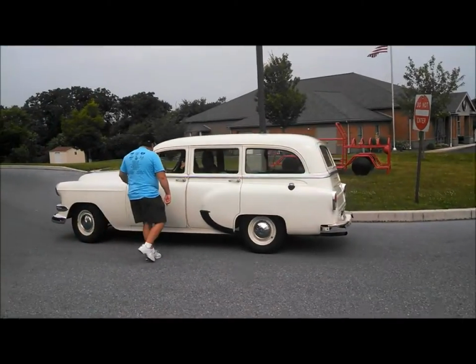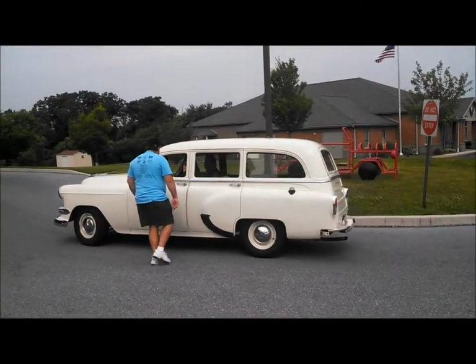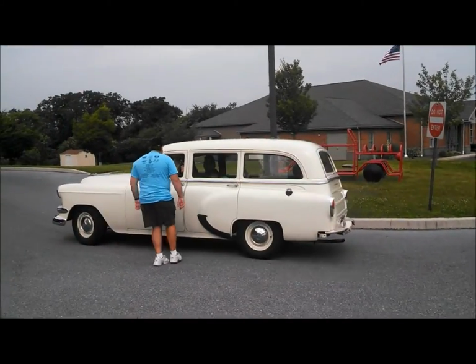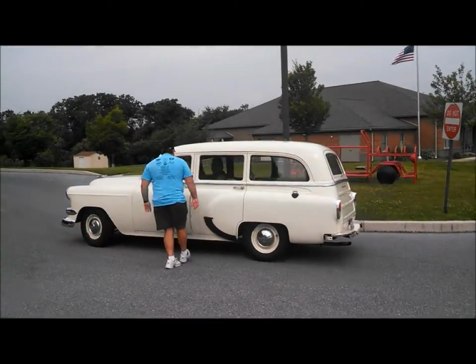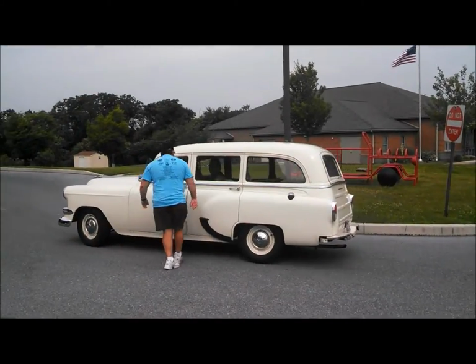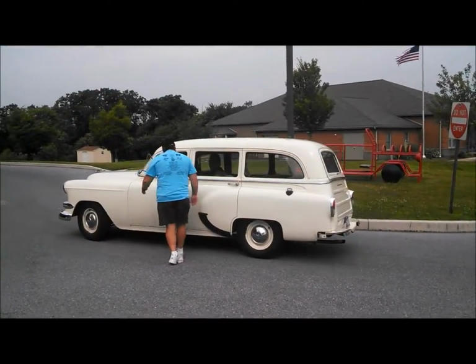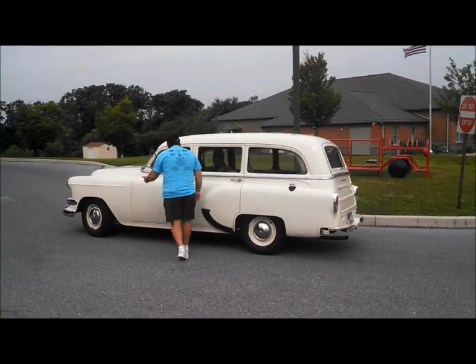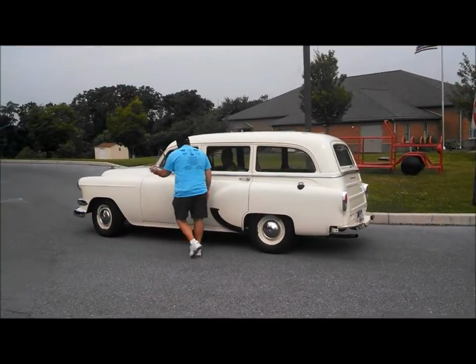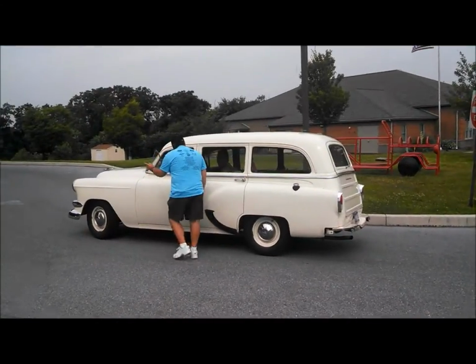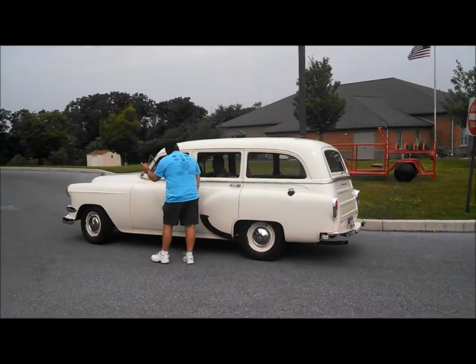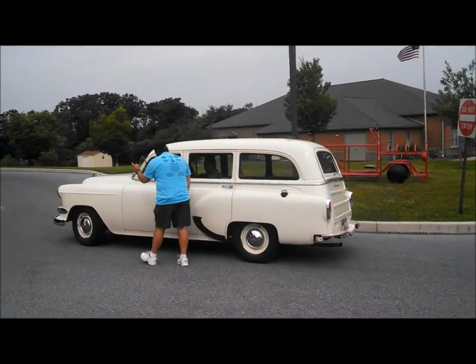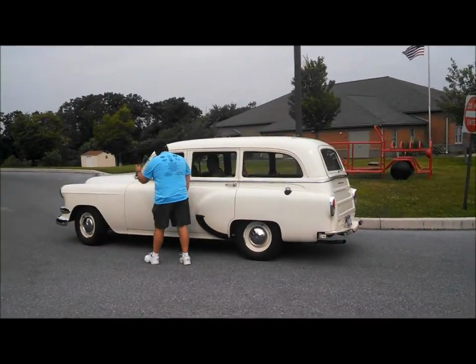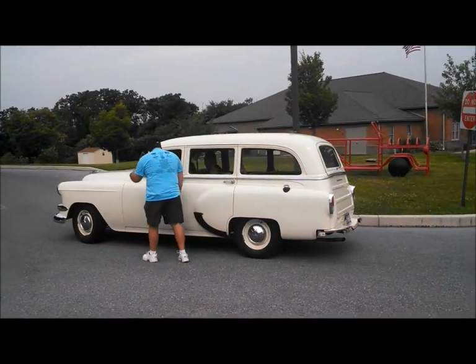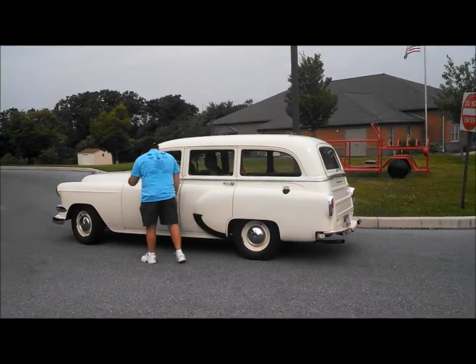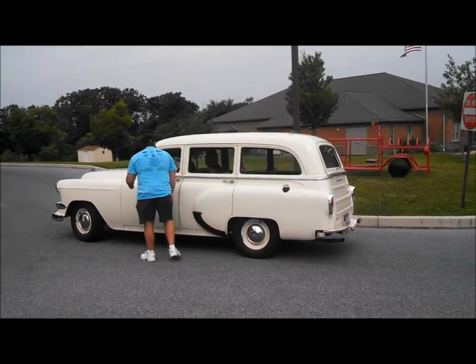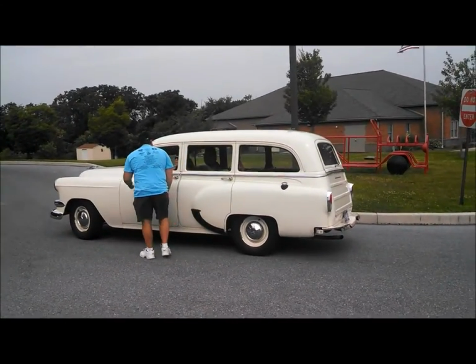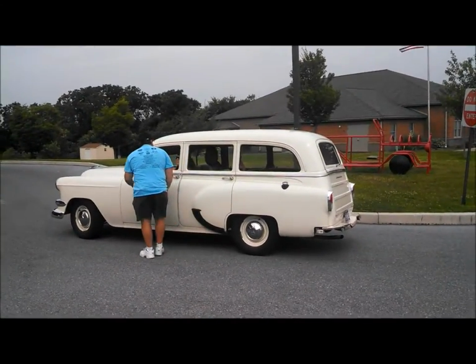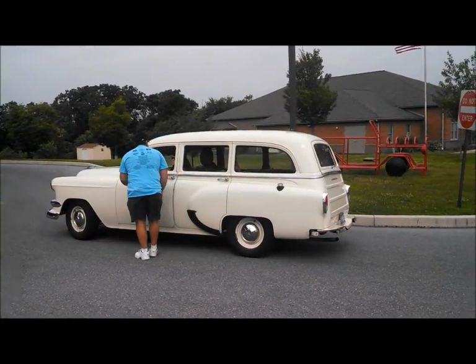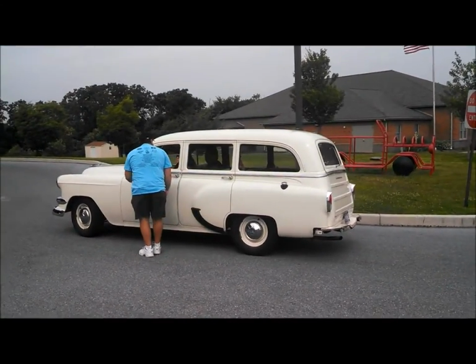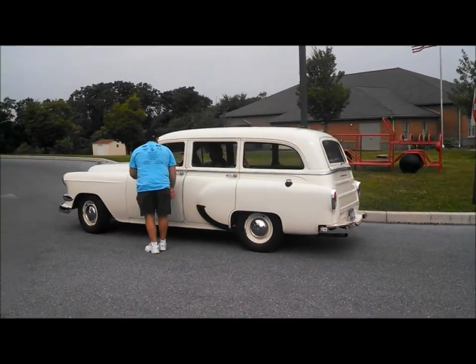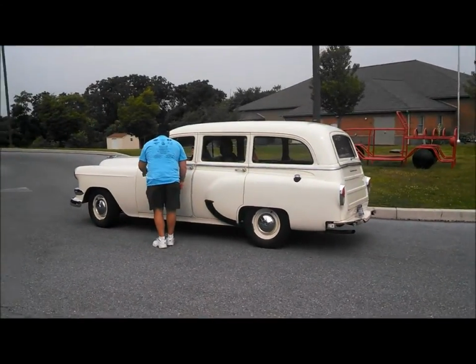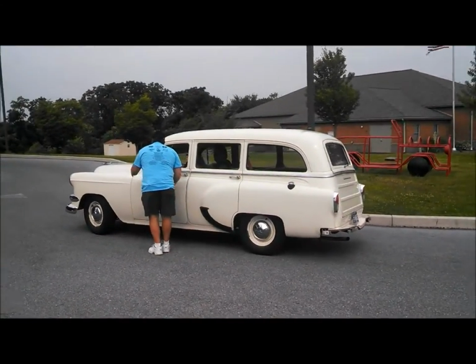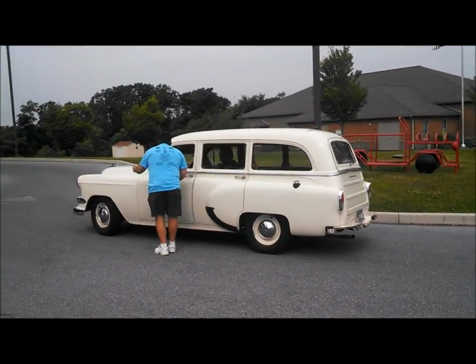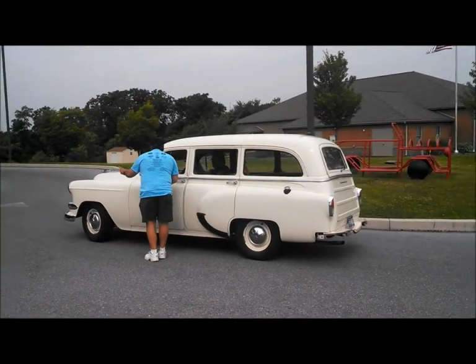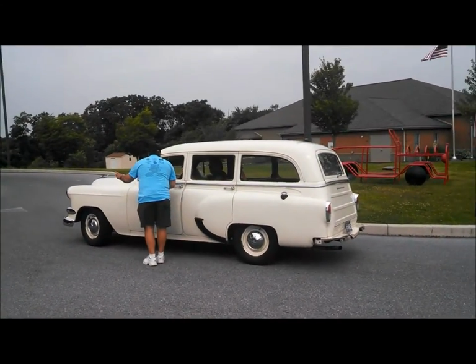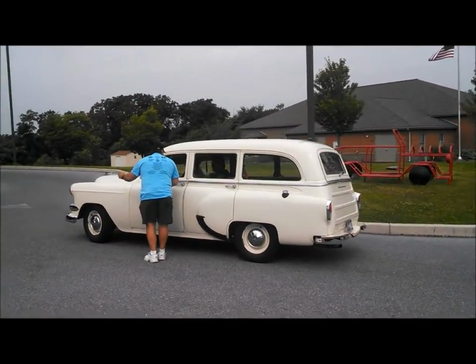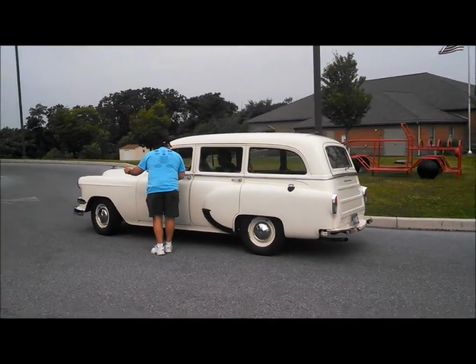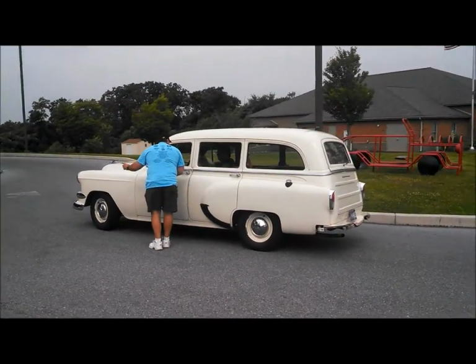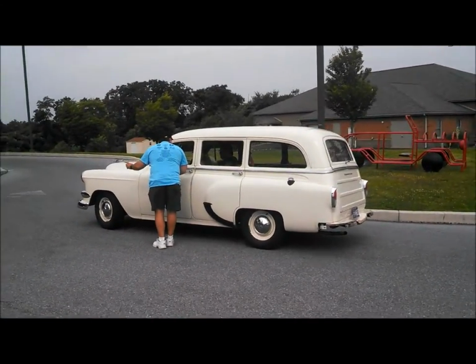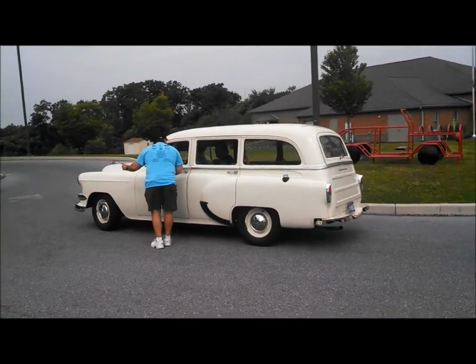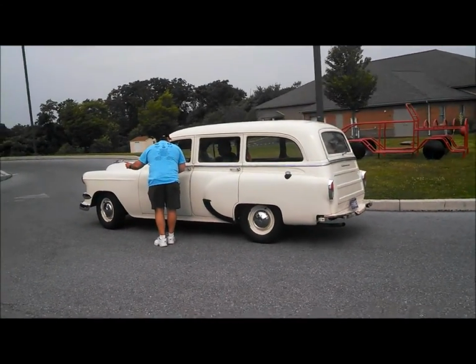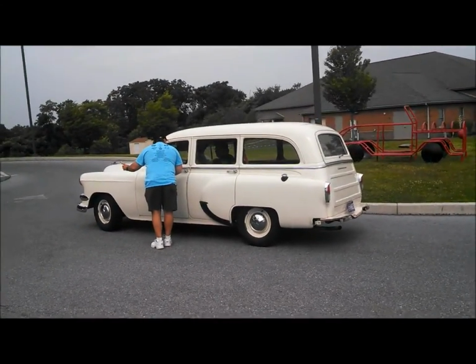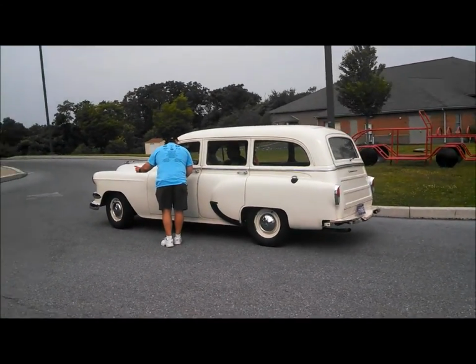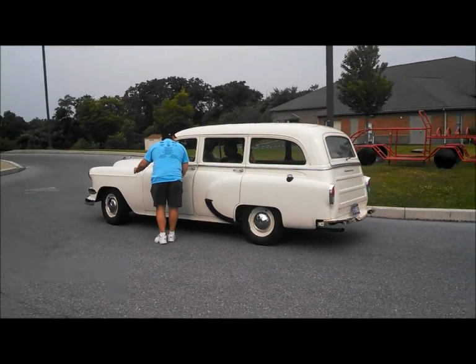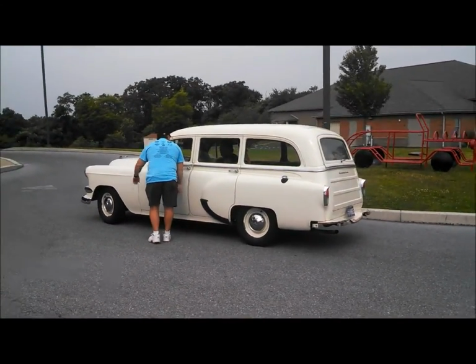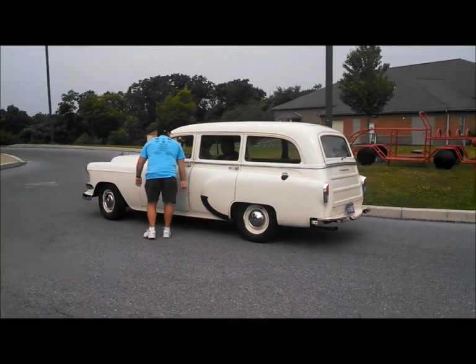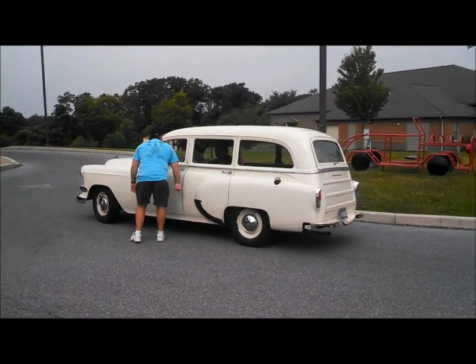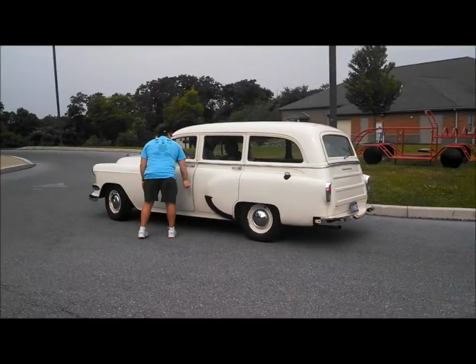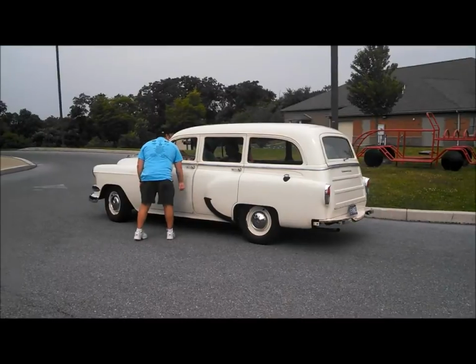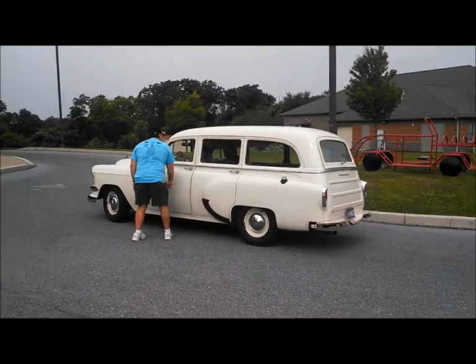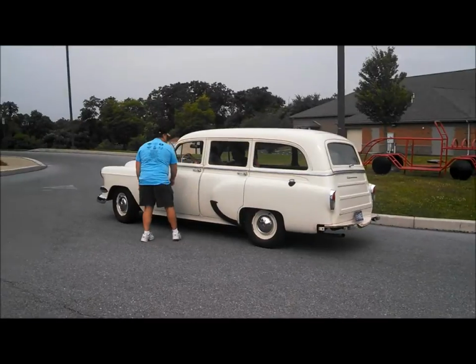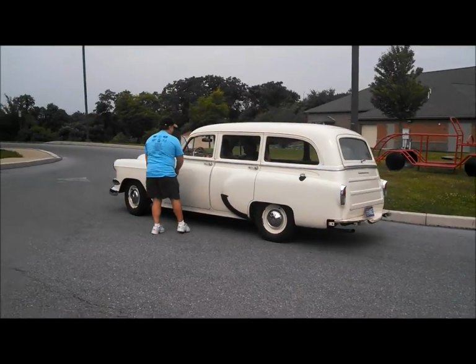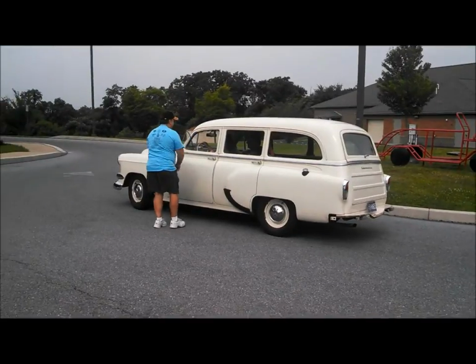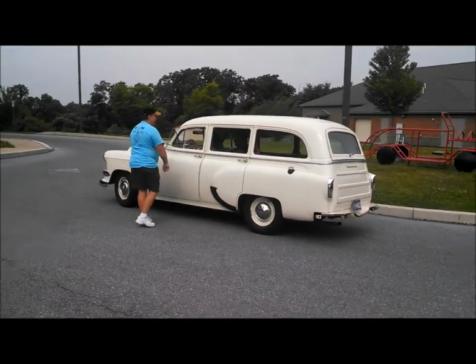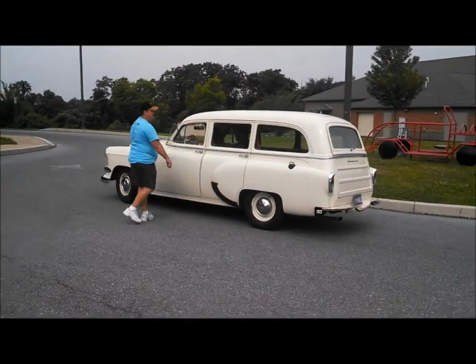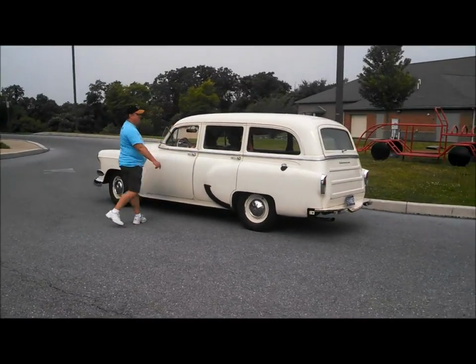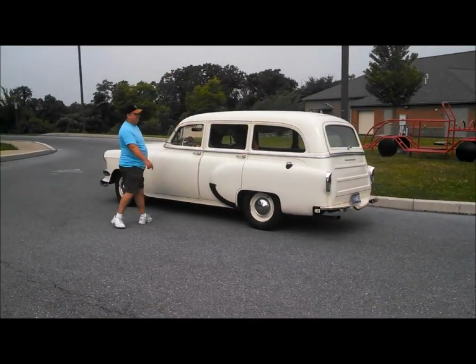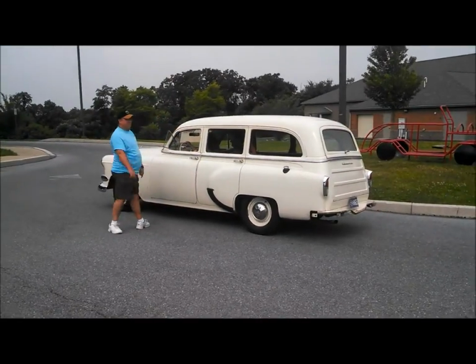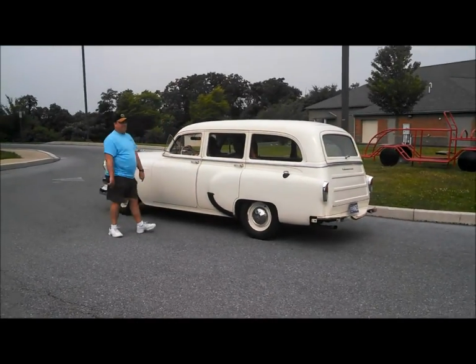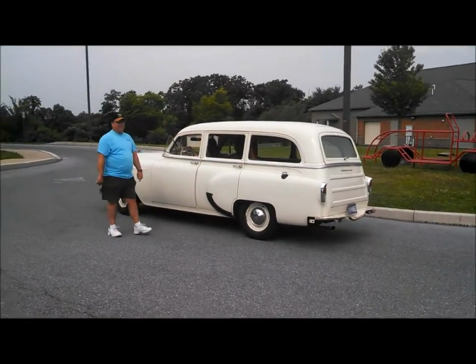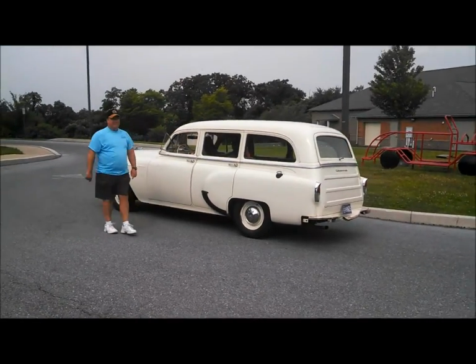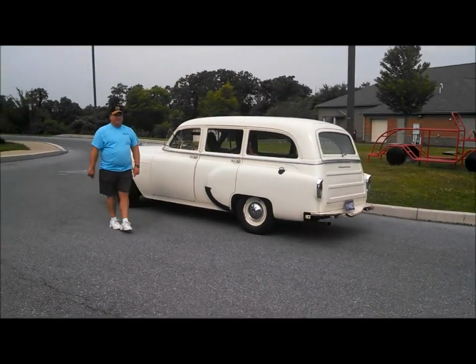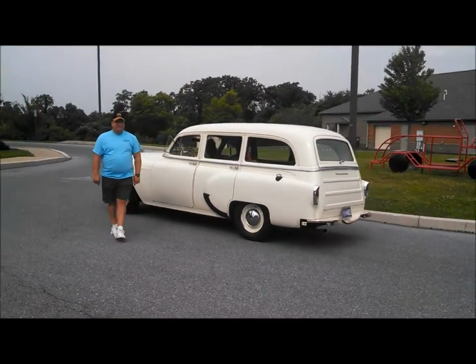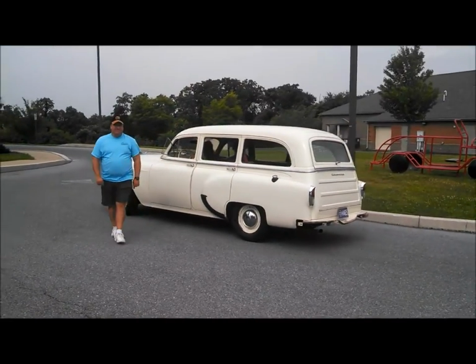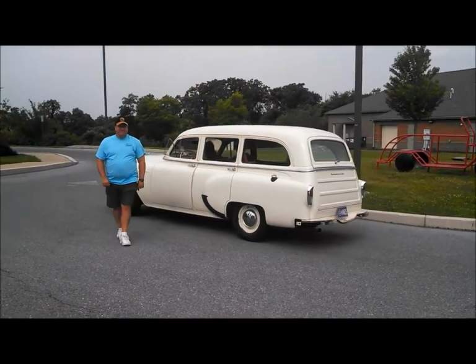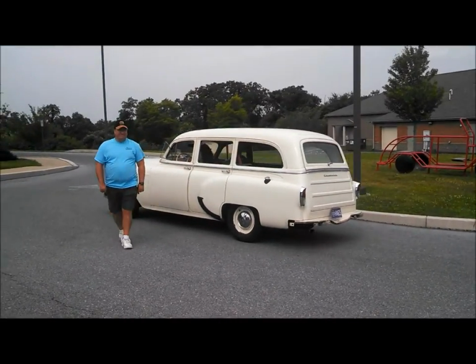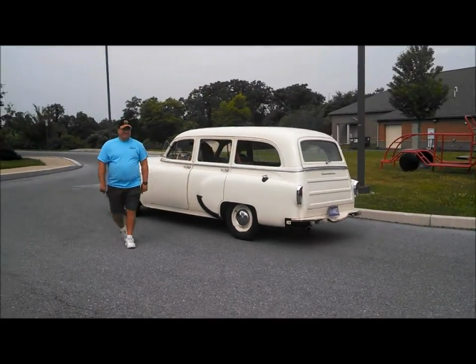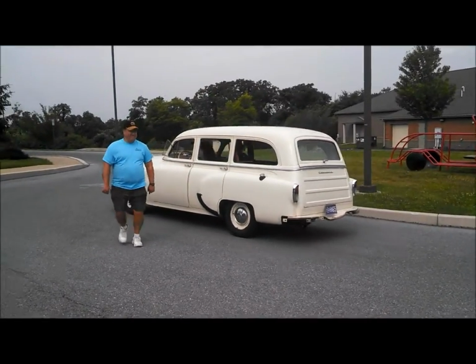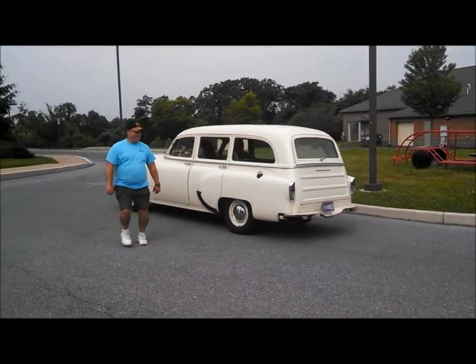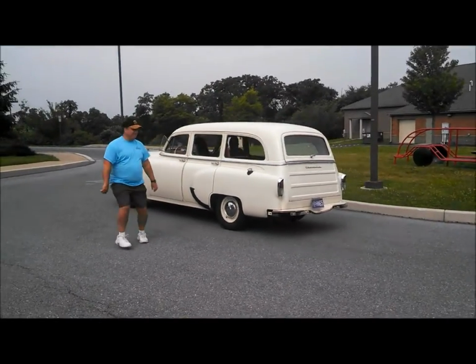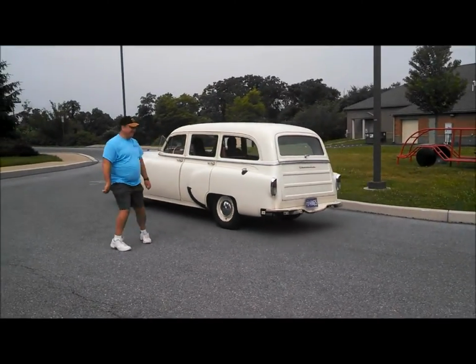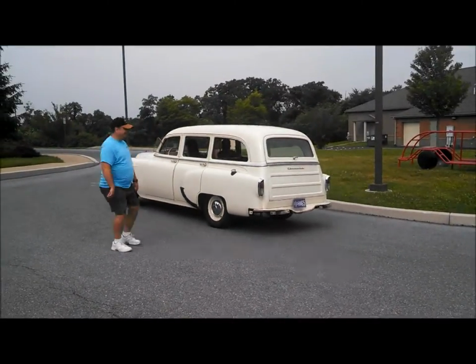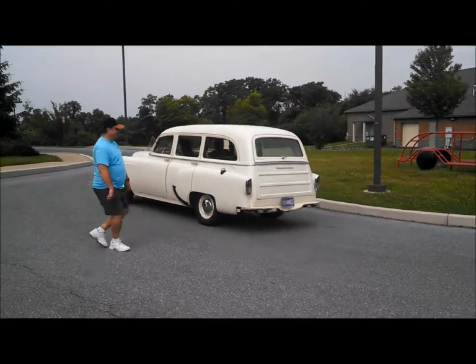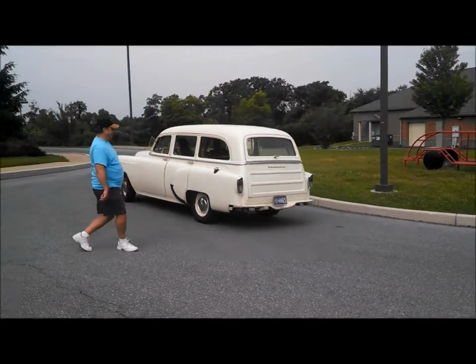Very nice, very very nice — good to see these steel wagons out there and appreciate it.